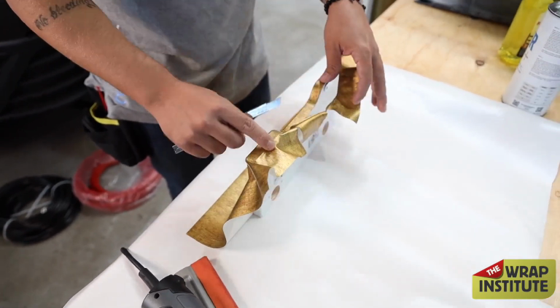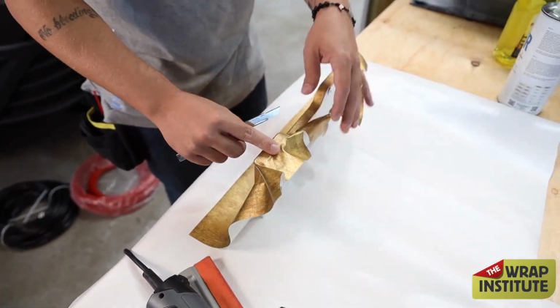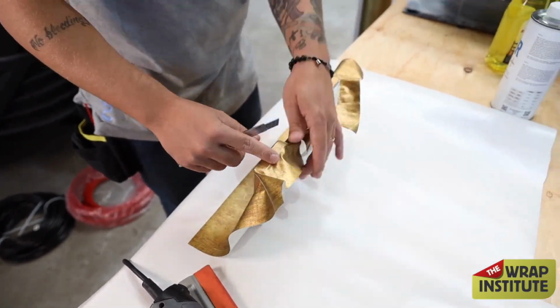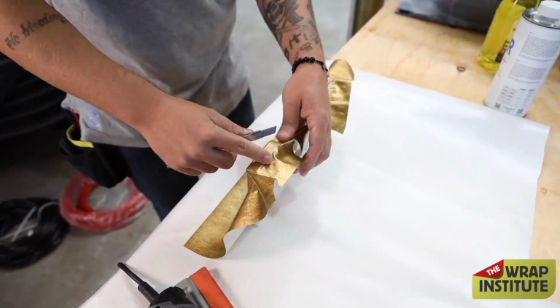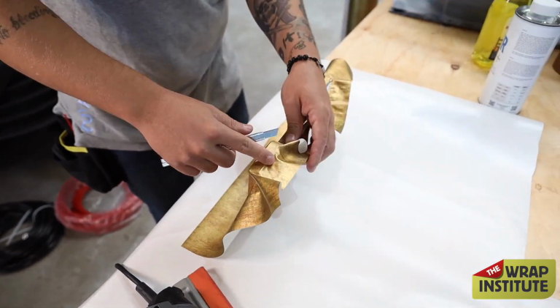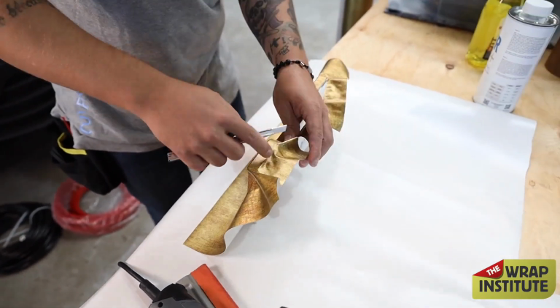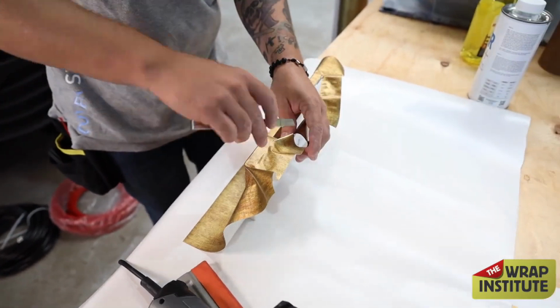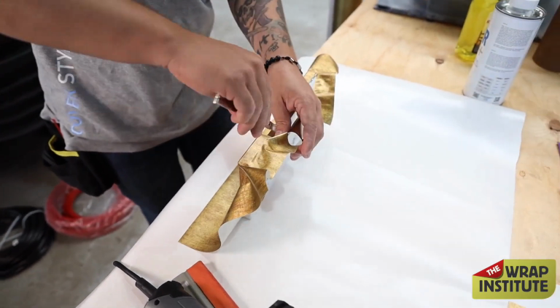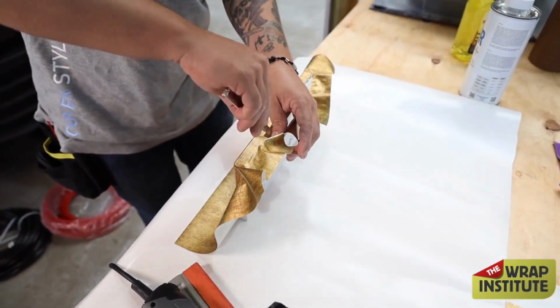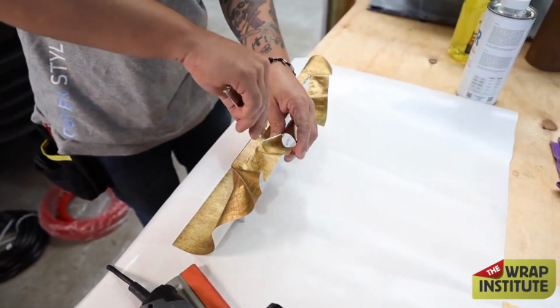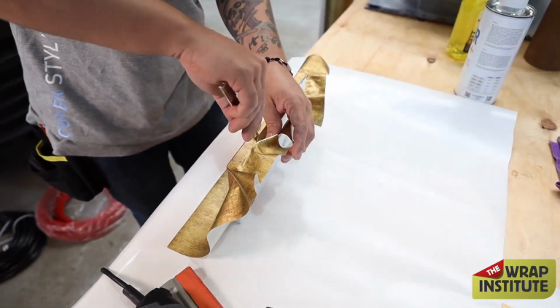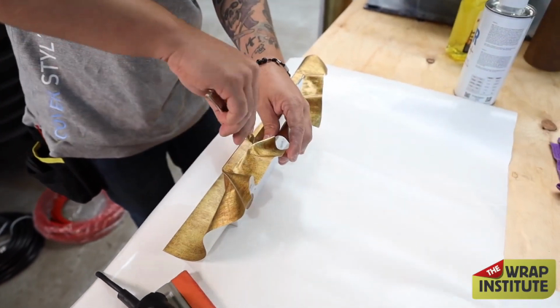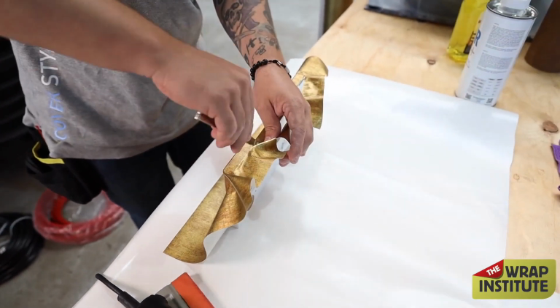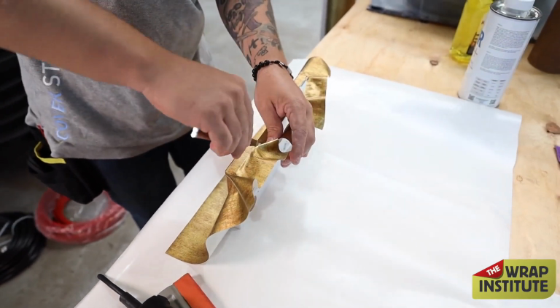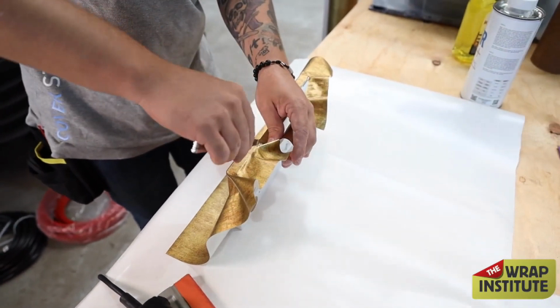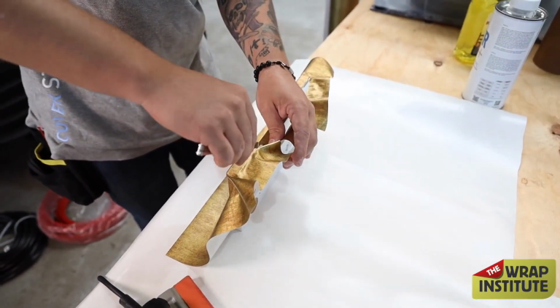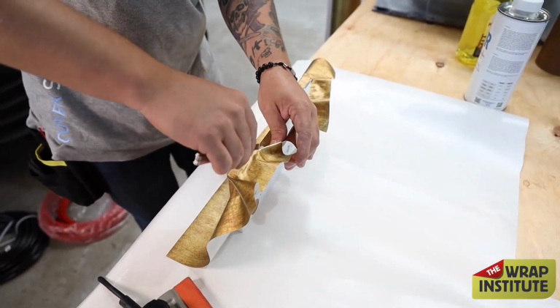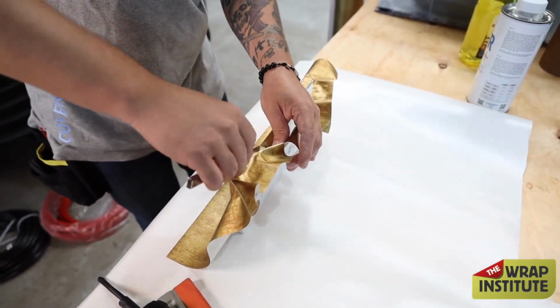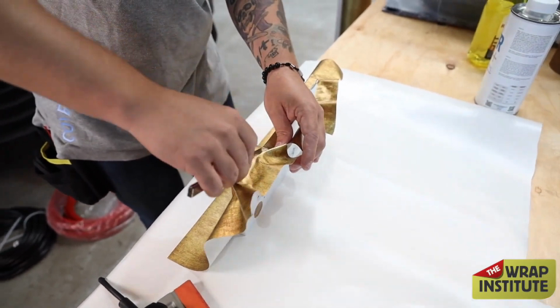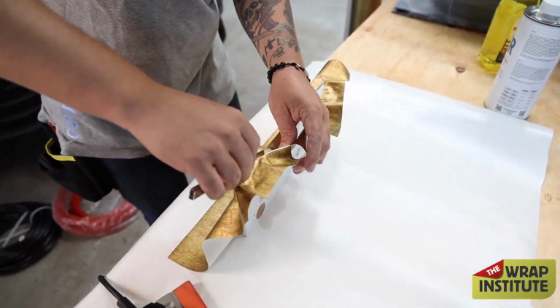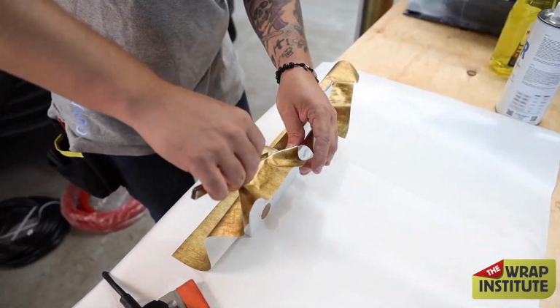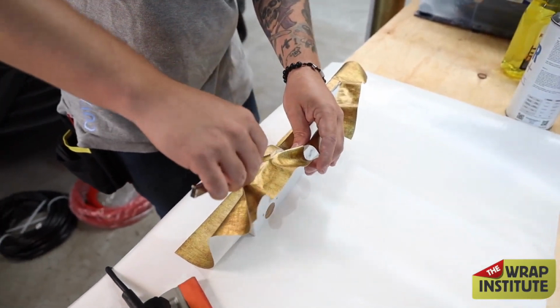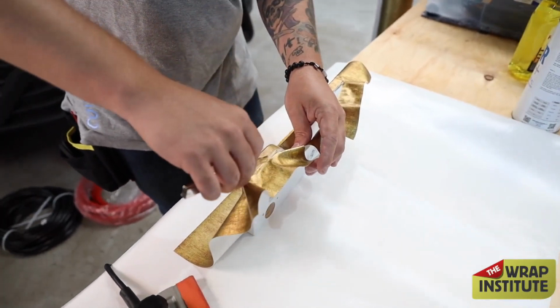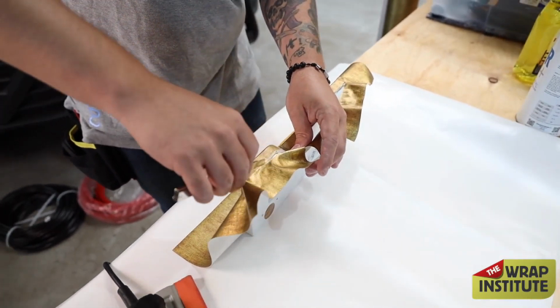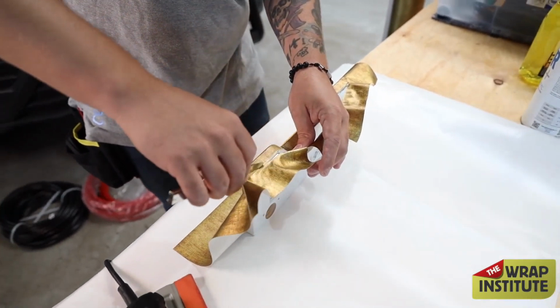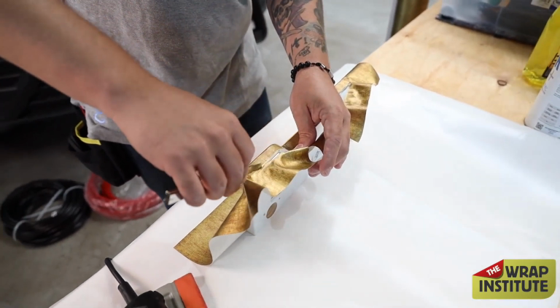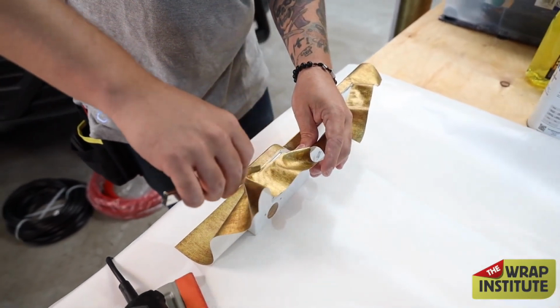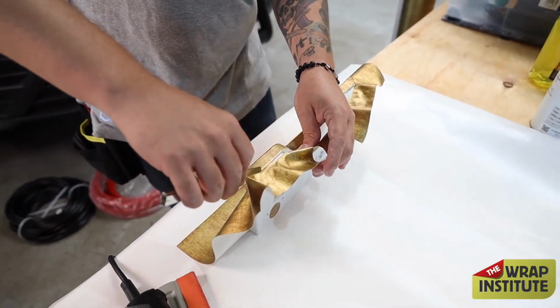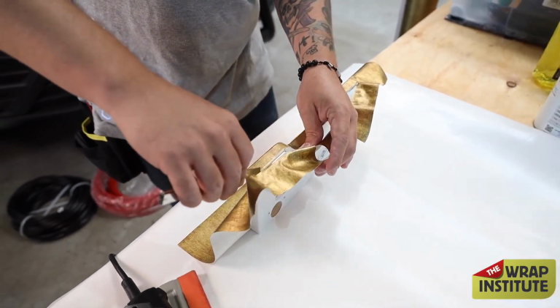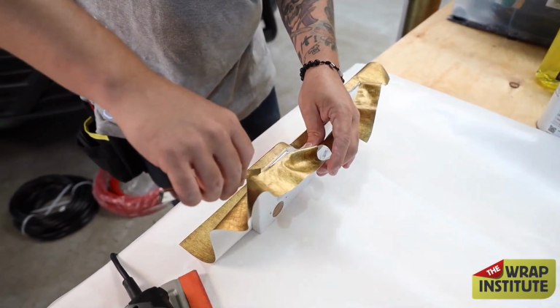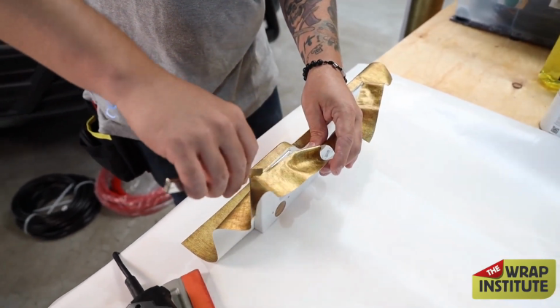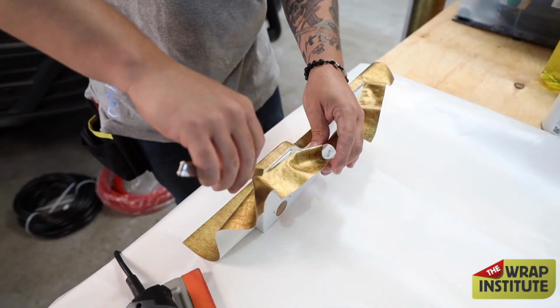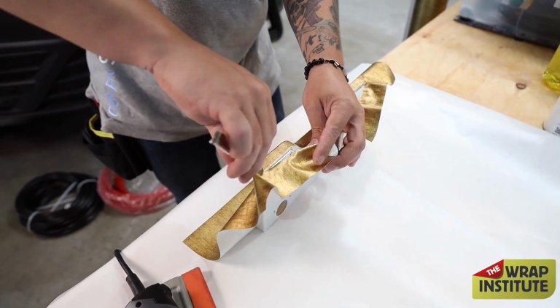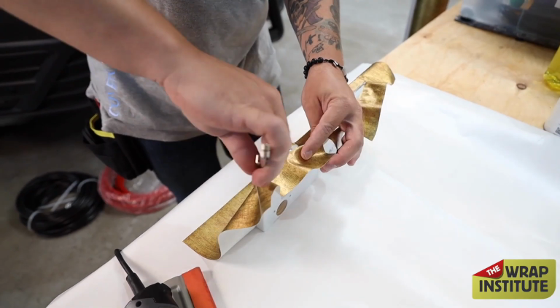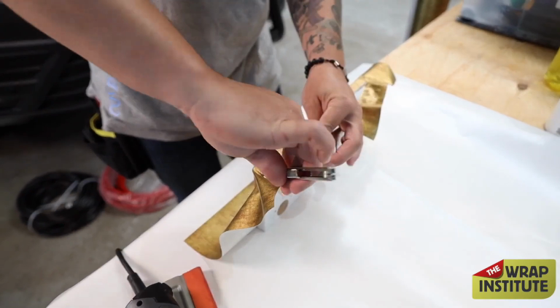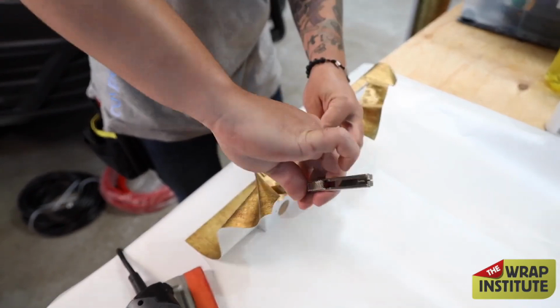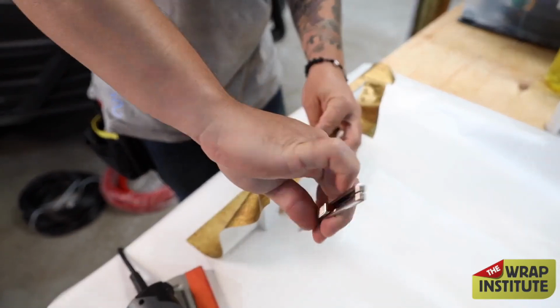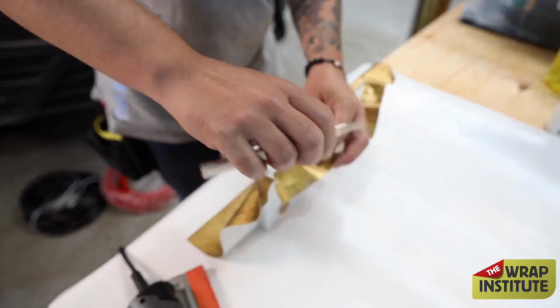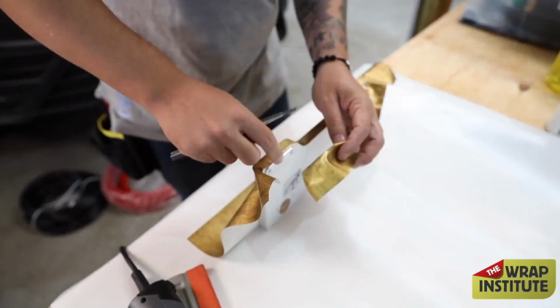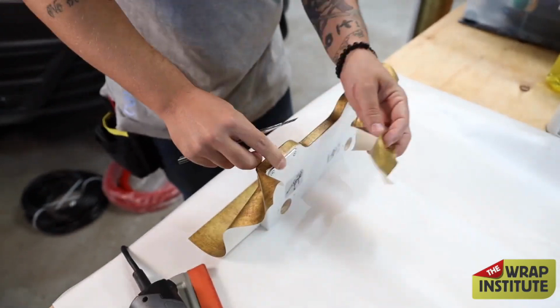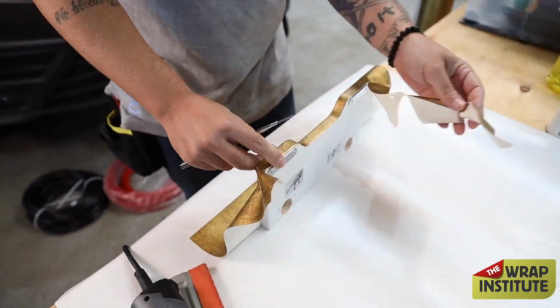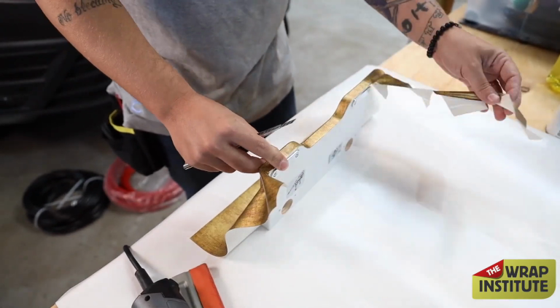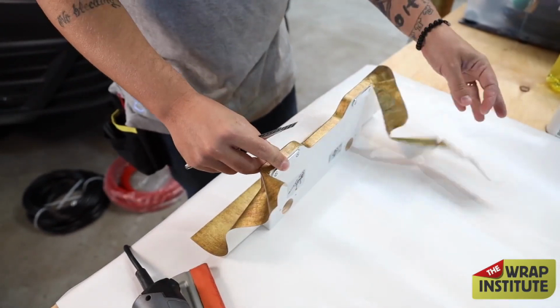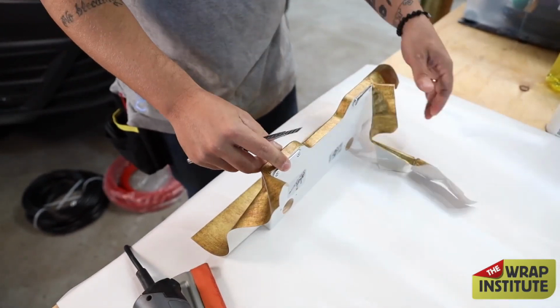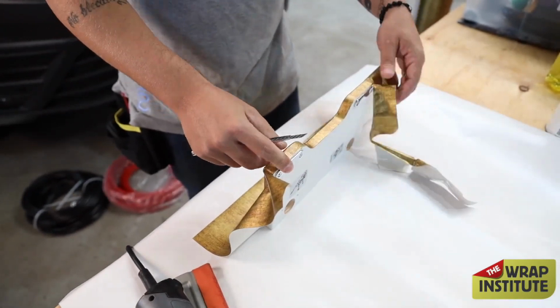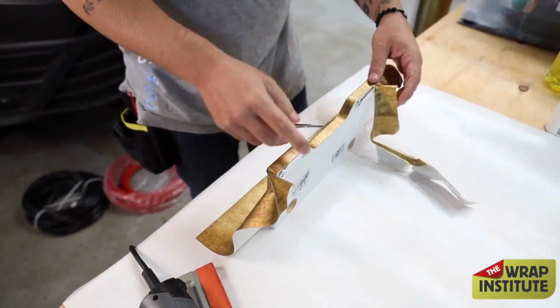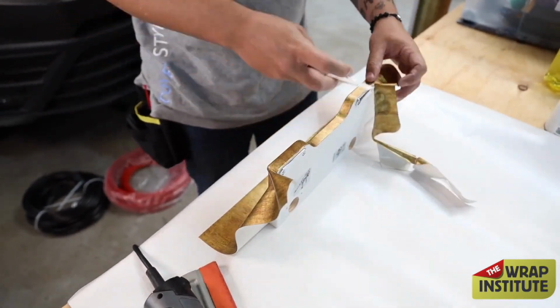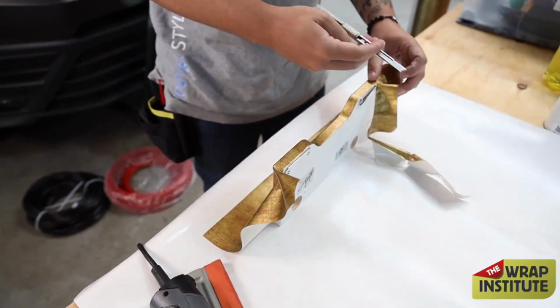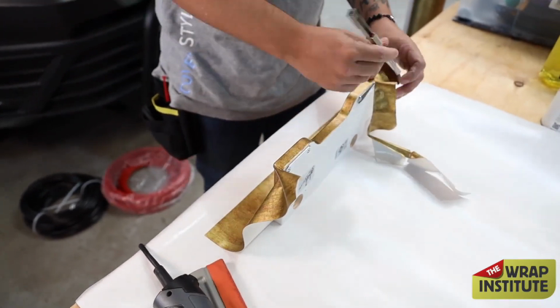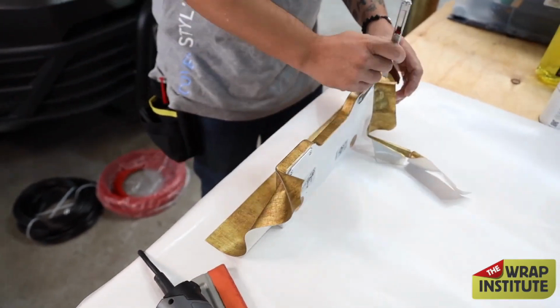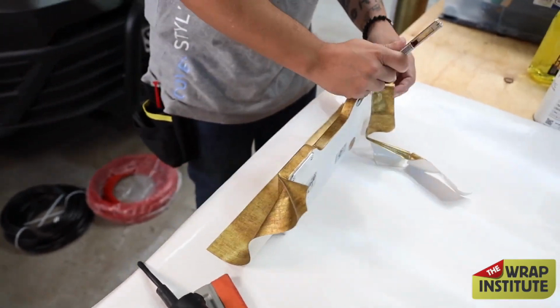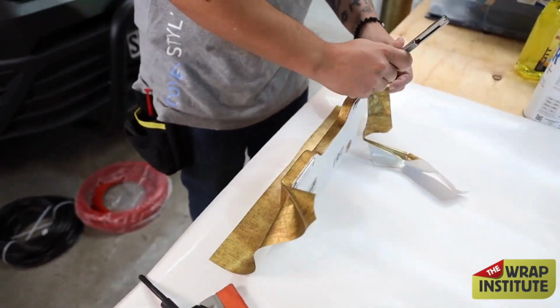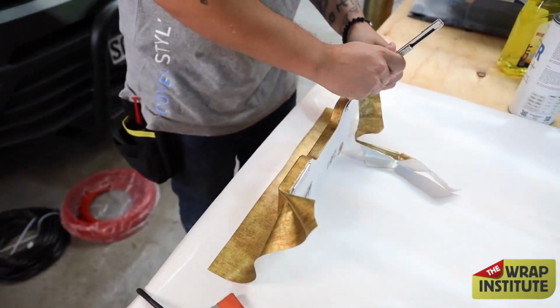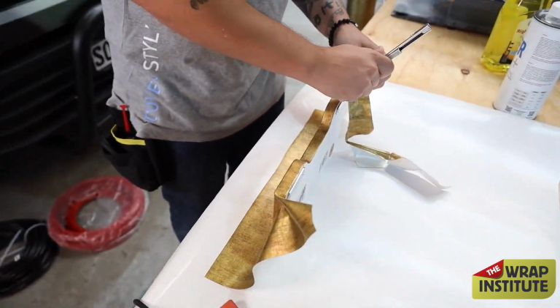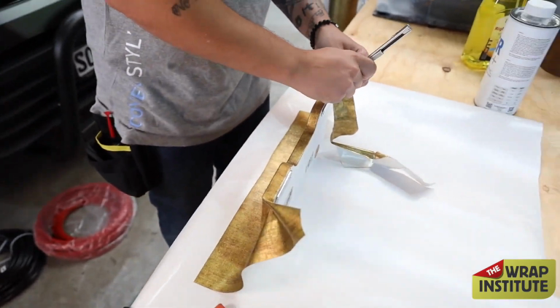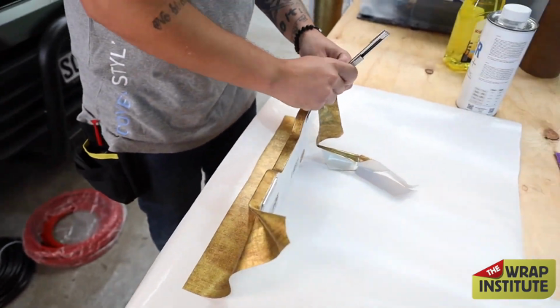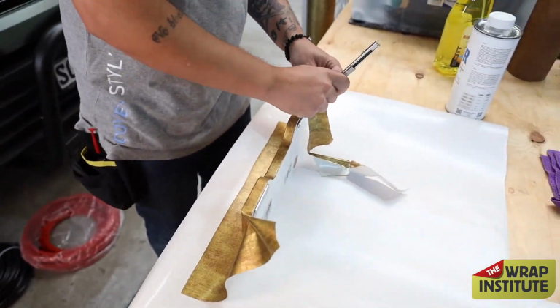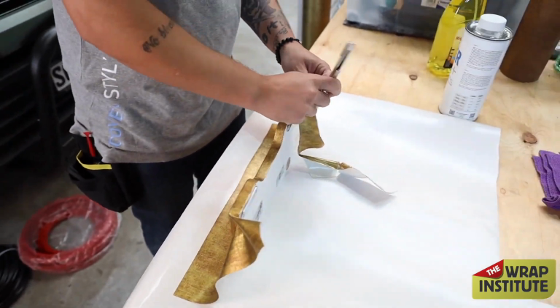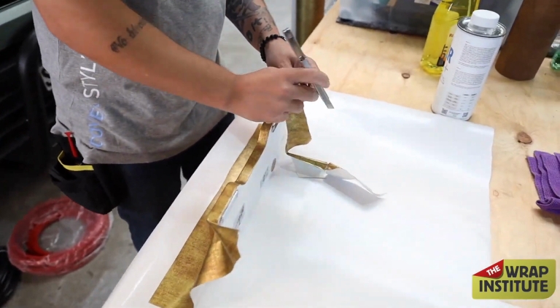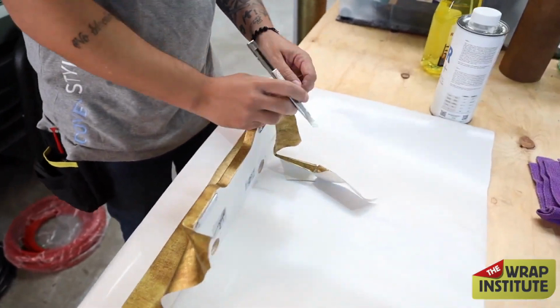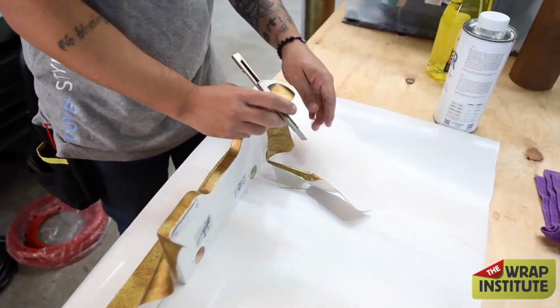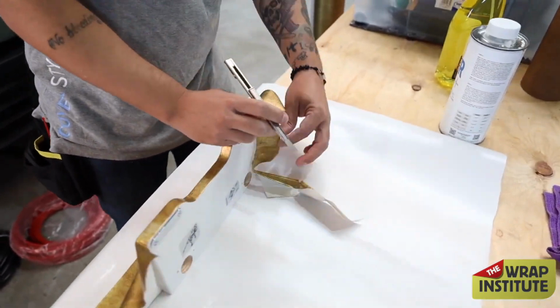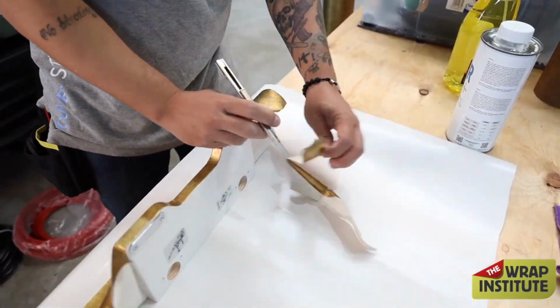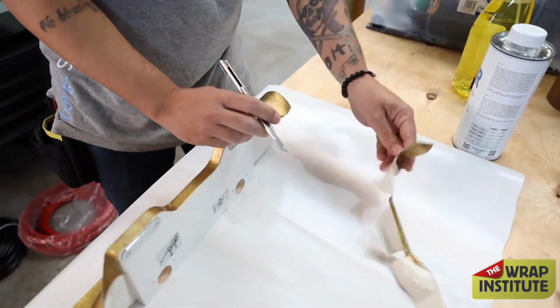Once the top section is cut away — and again, angling the blade super flush — we're ready for the other sides.